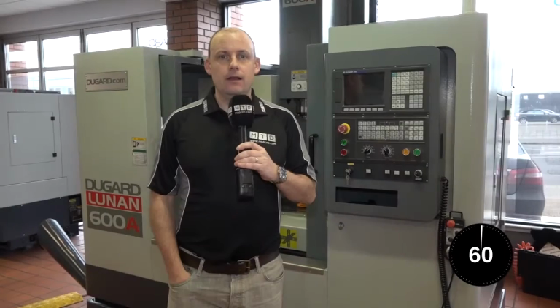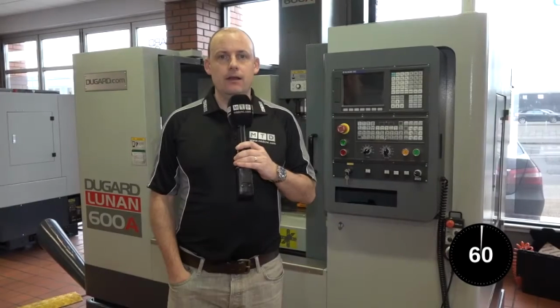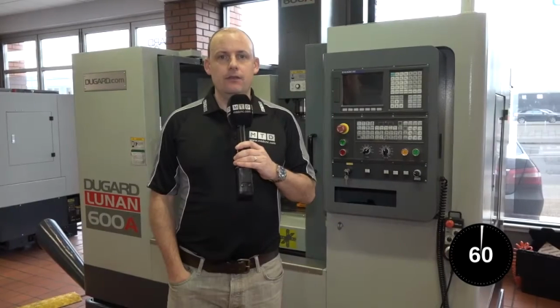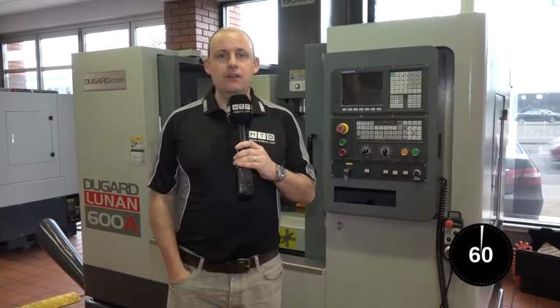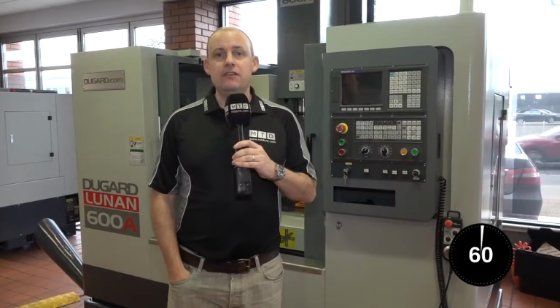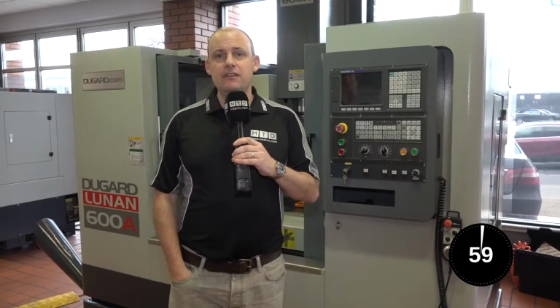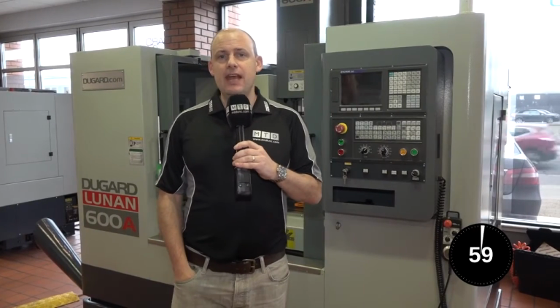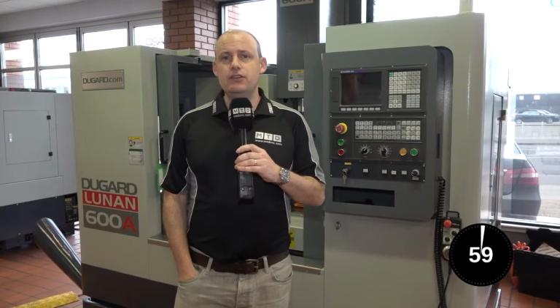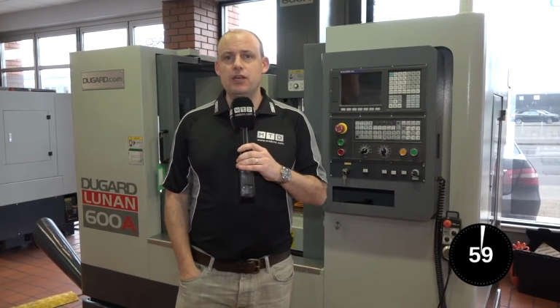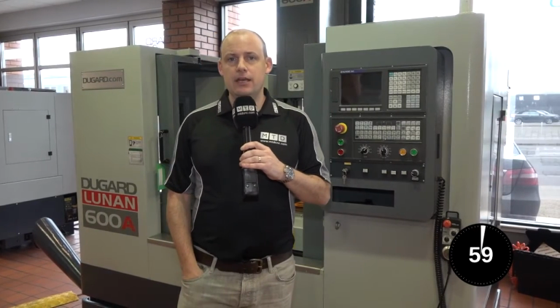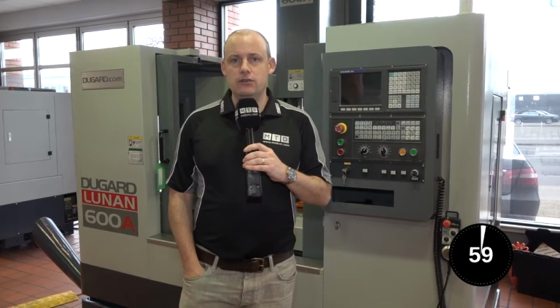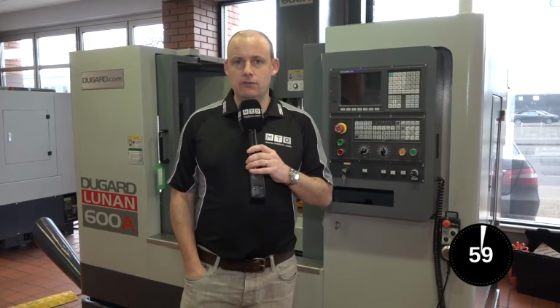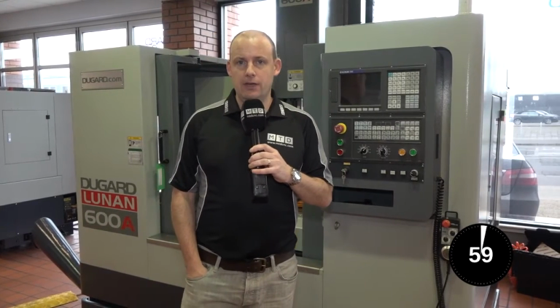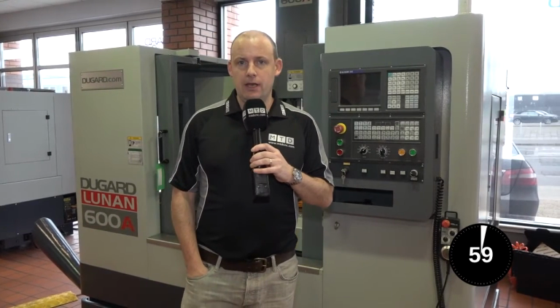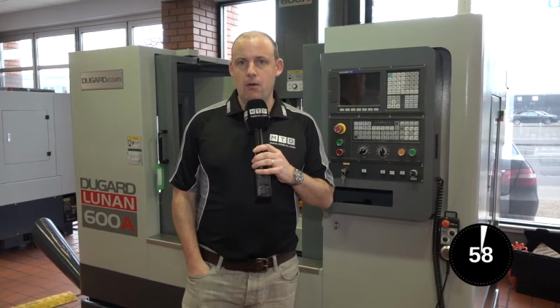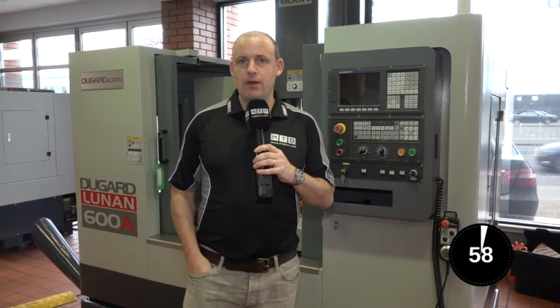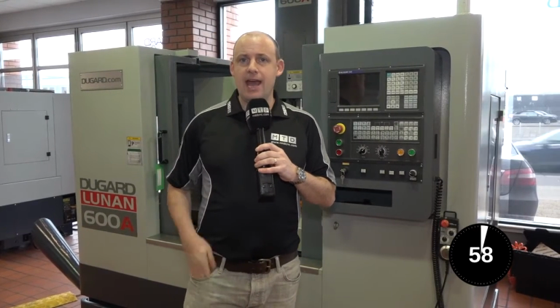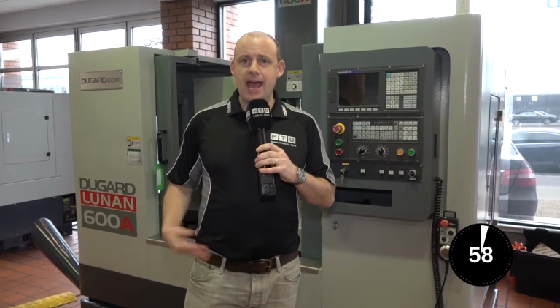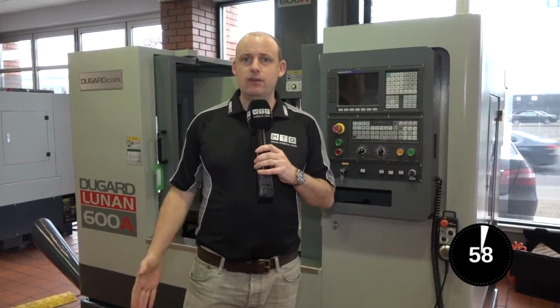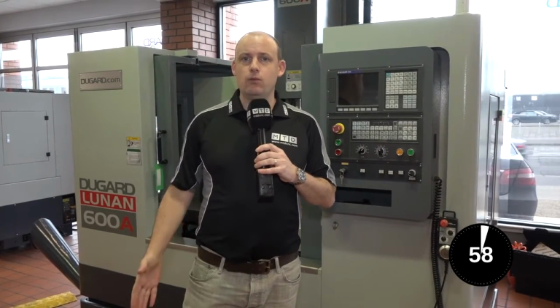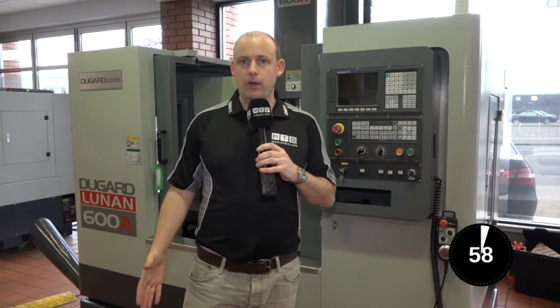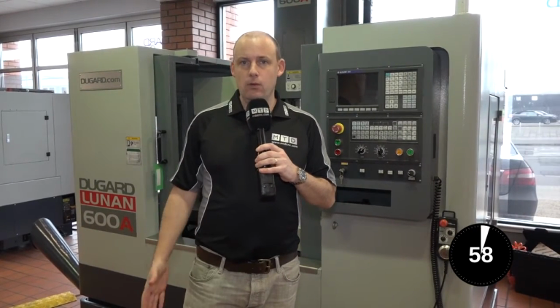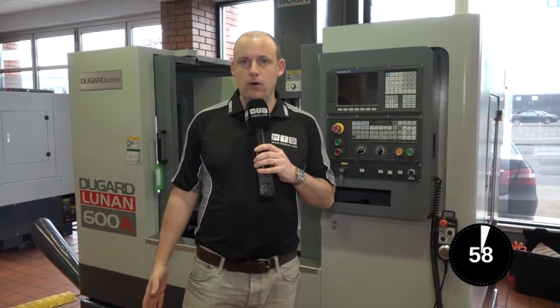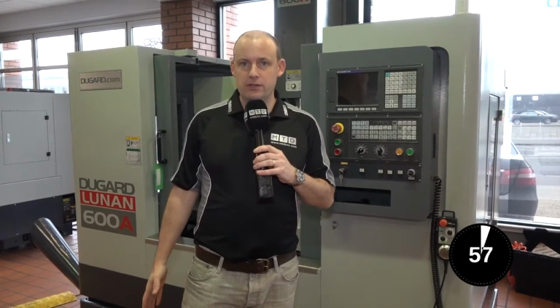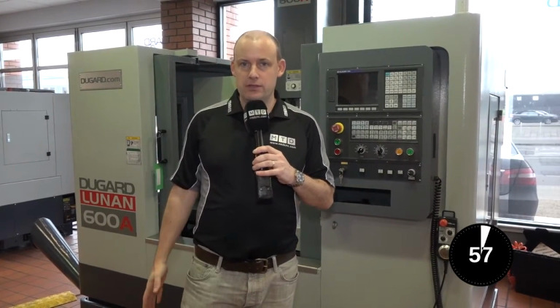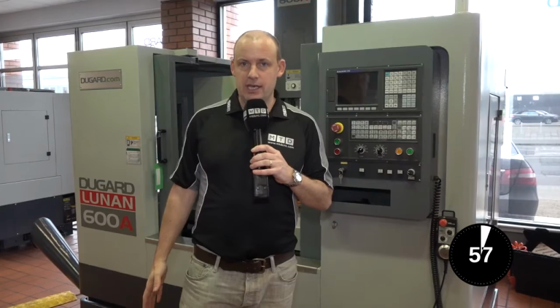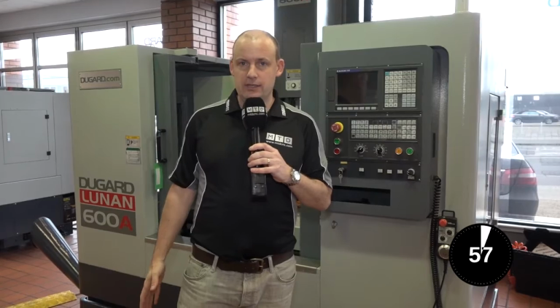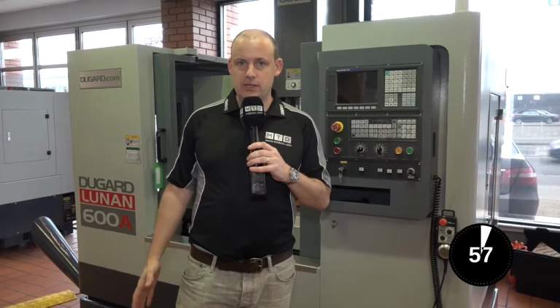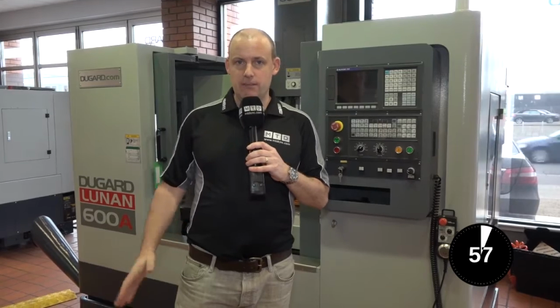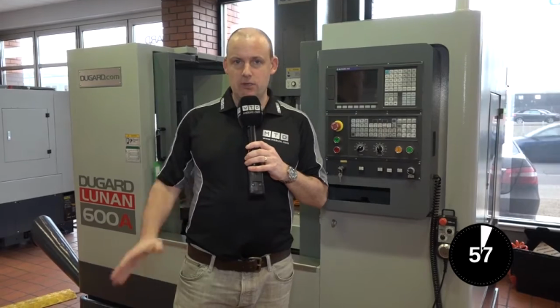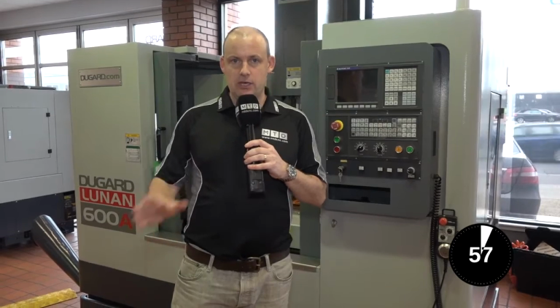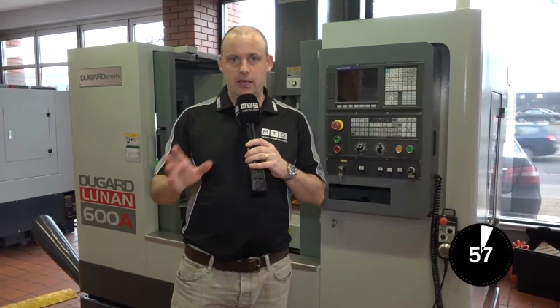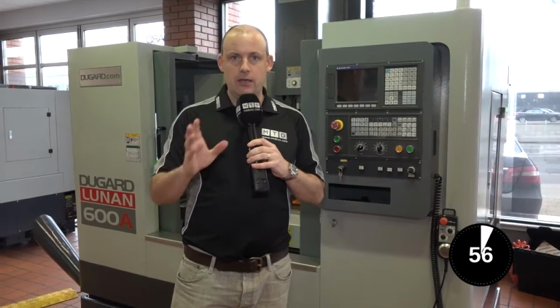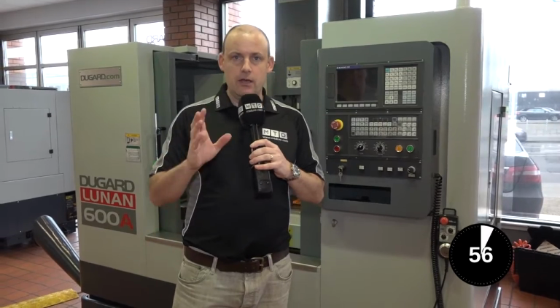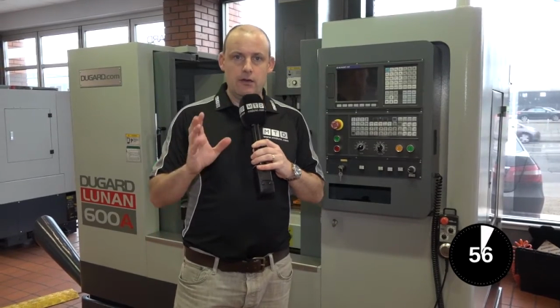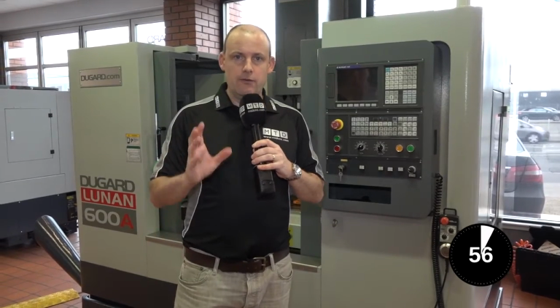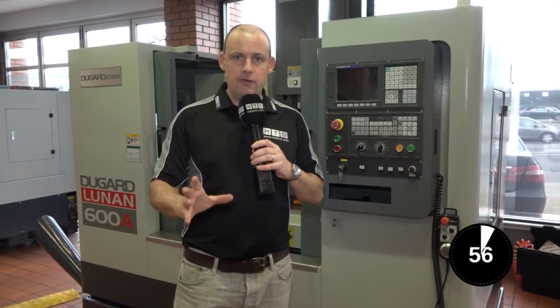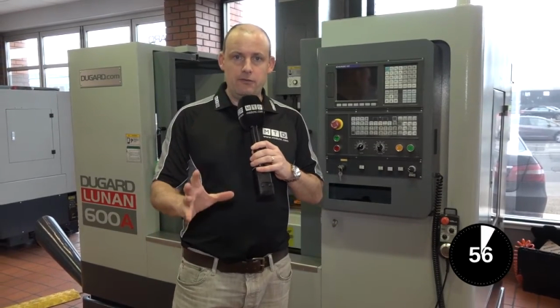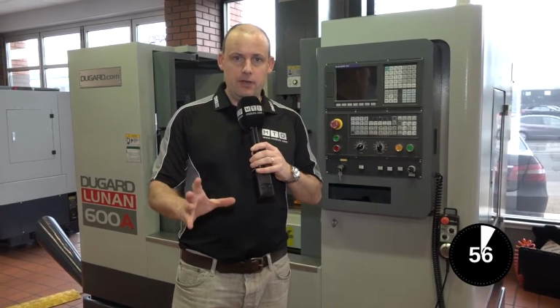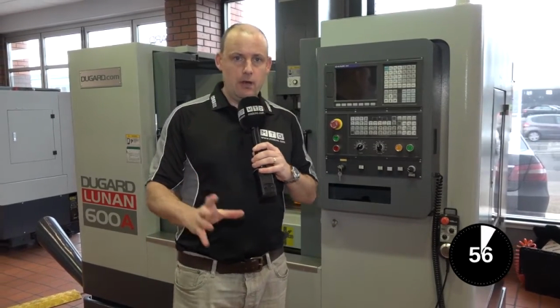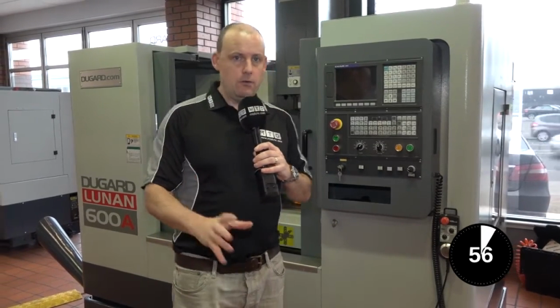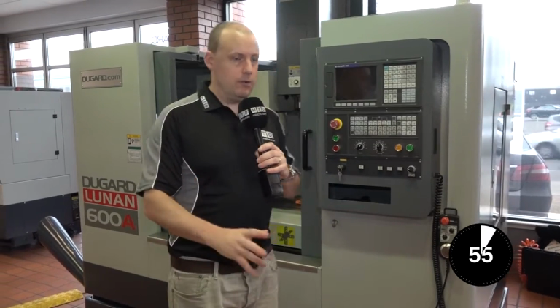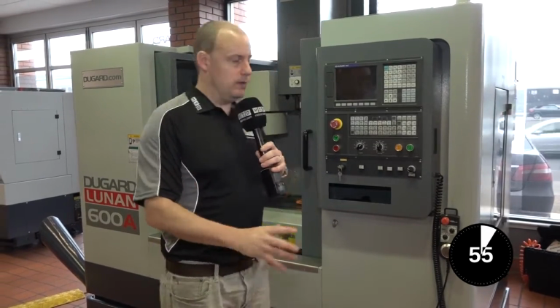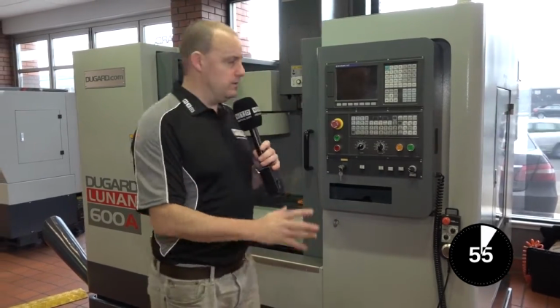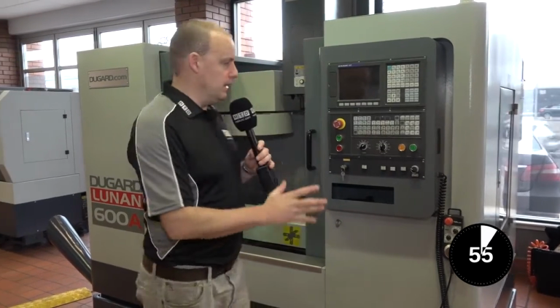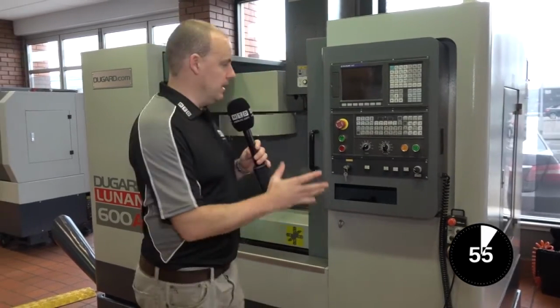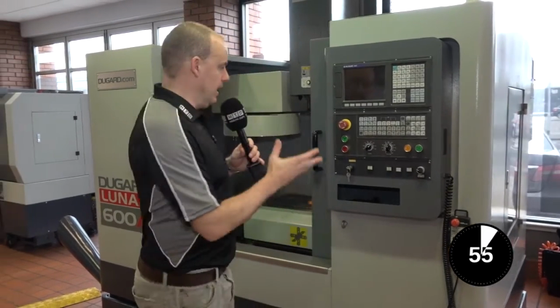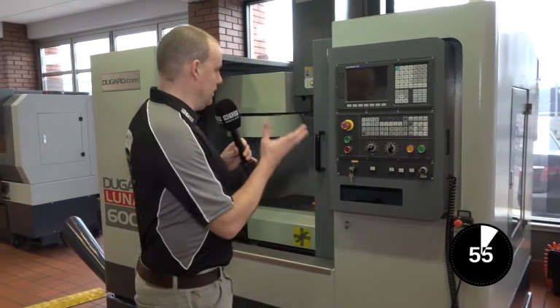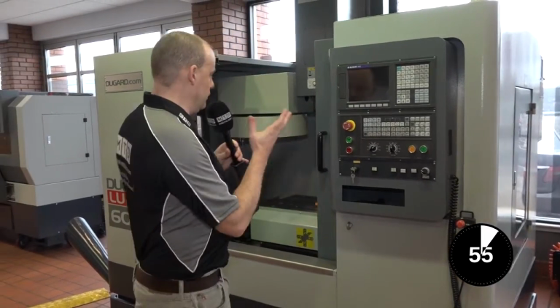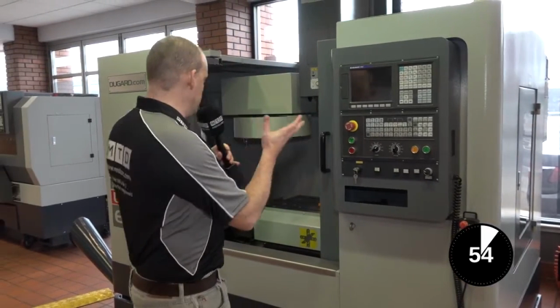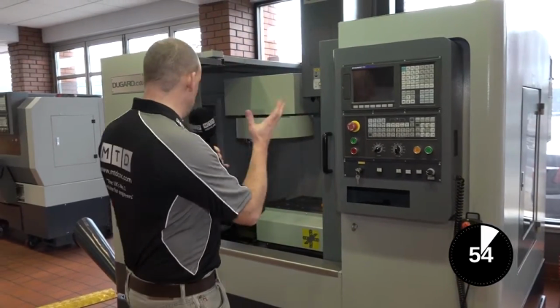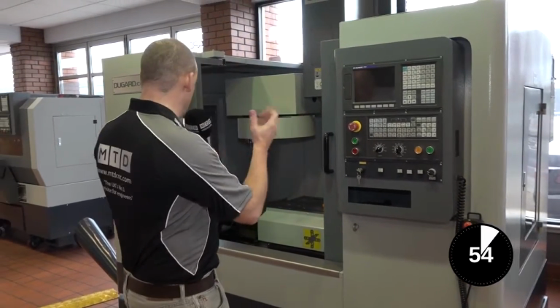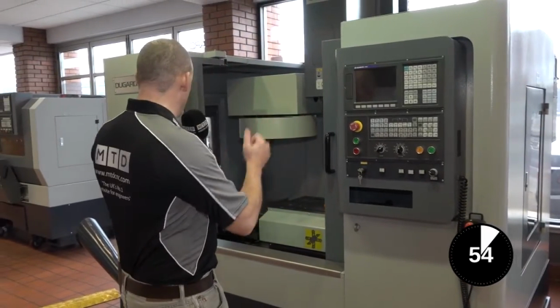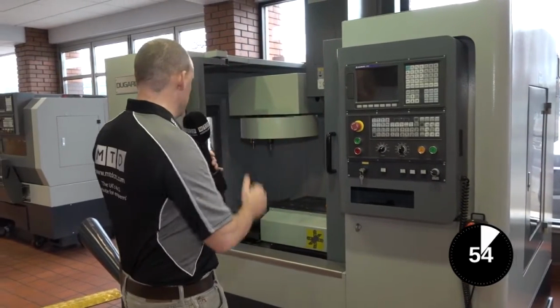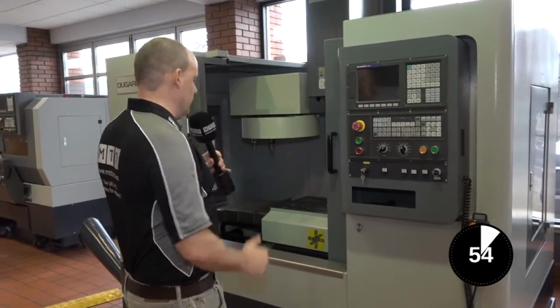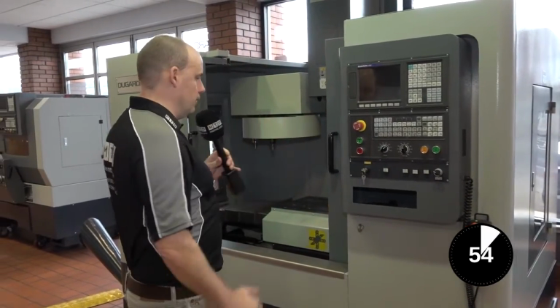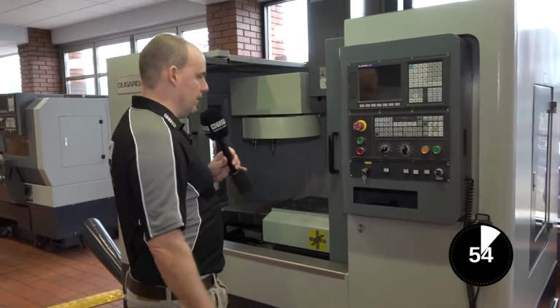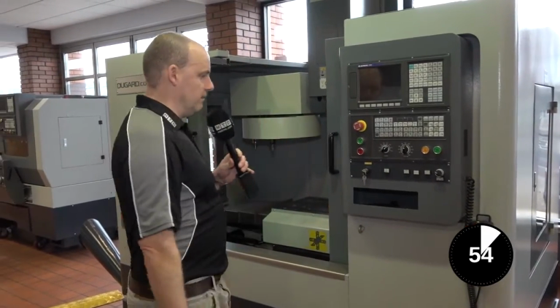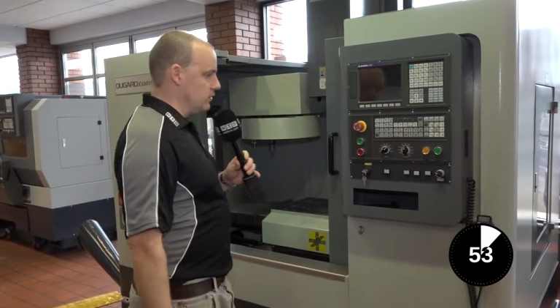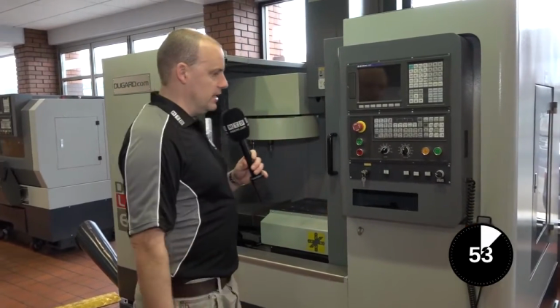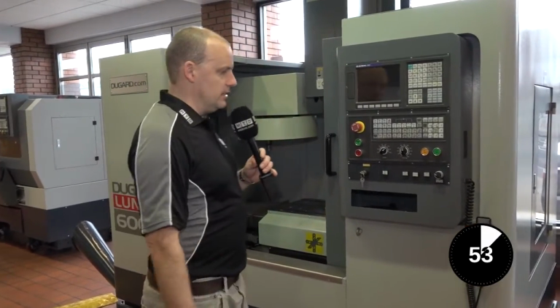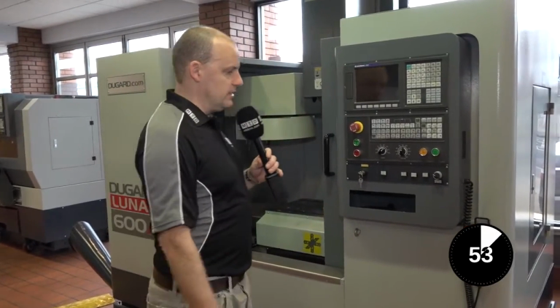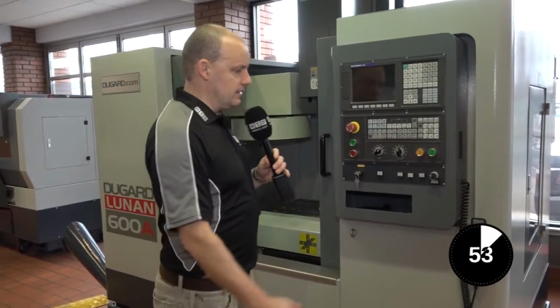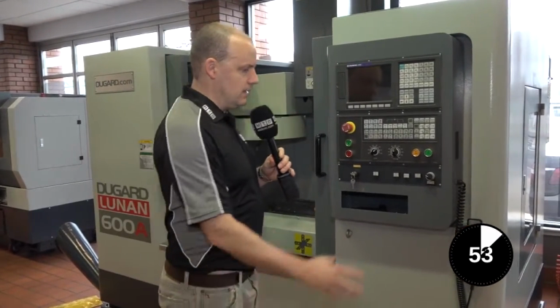This is an educational video on a hand wheel on a CNC machine. For this video we're using a Dugard Lunan machining centre.